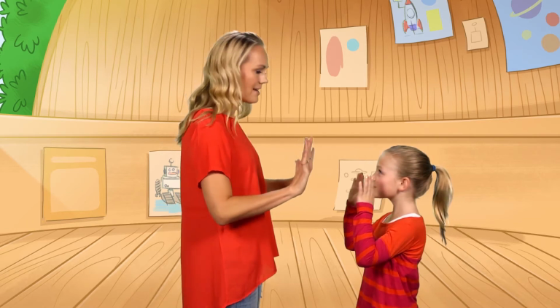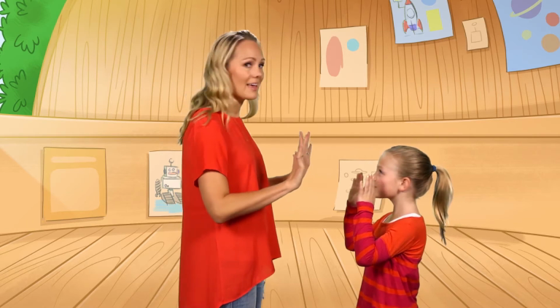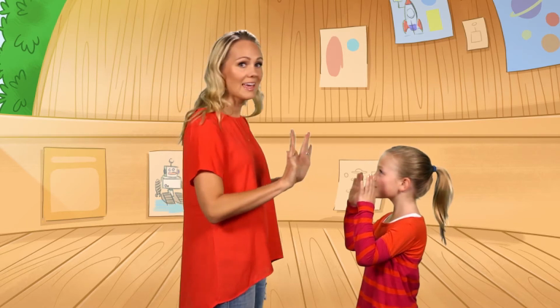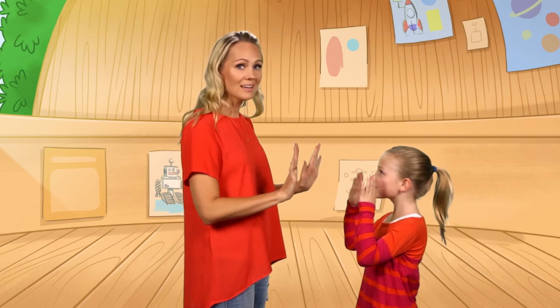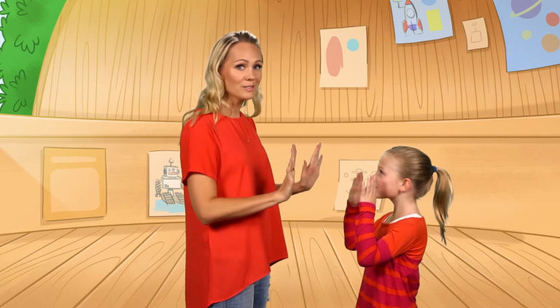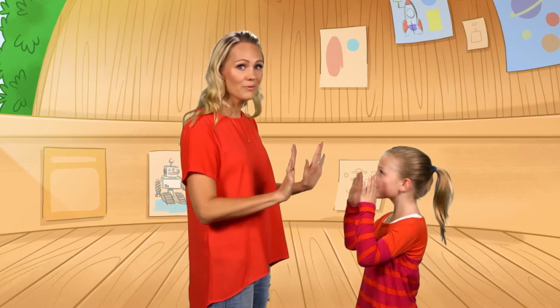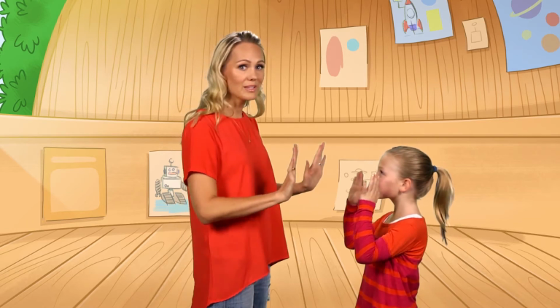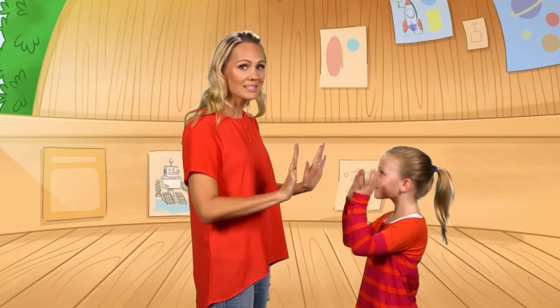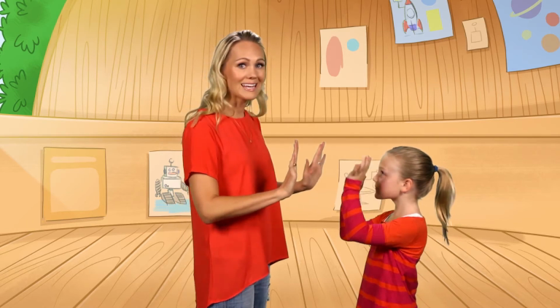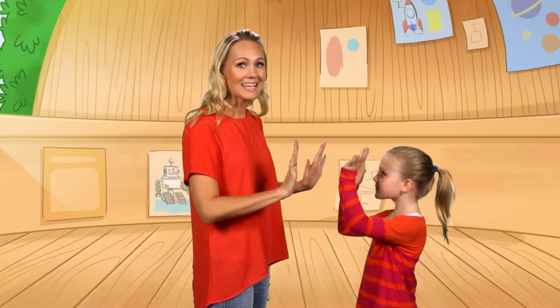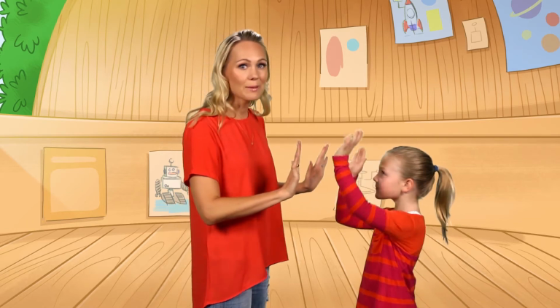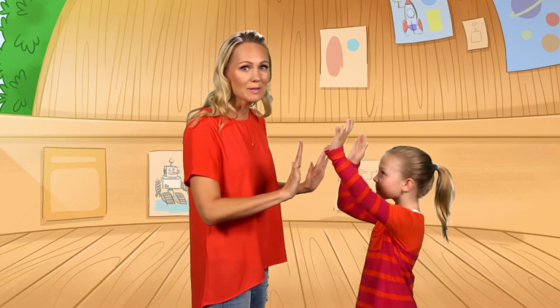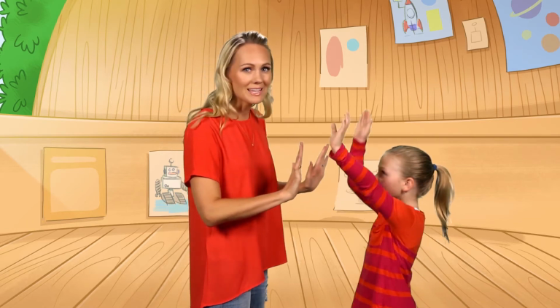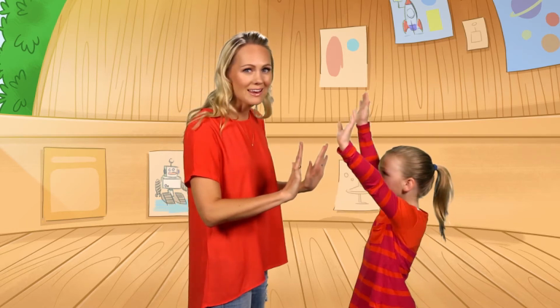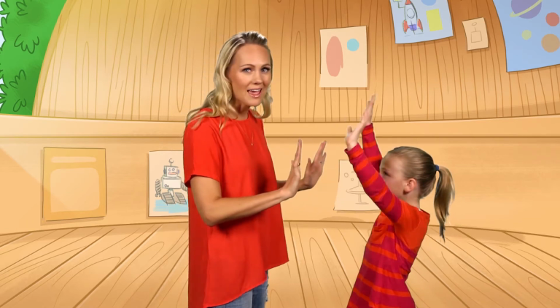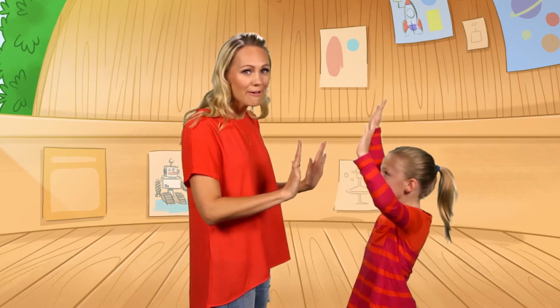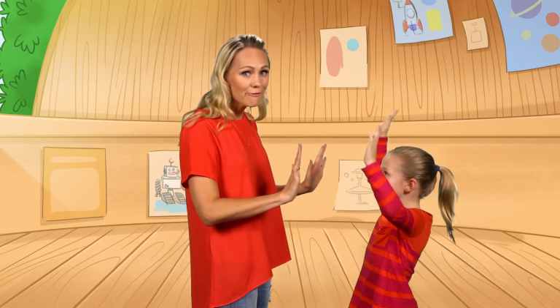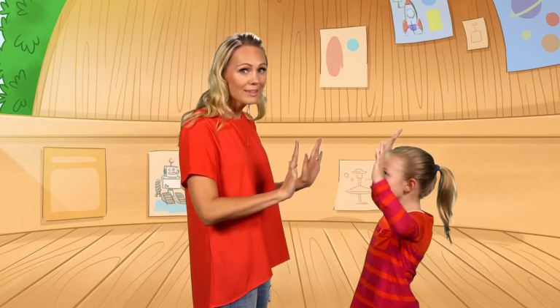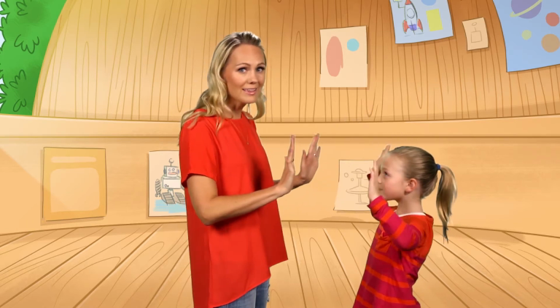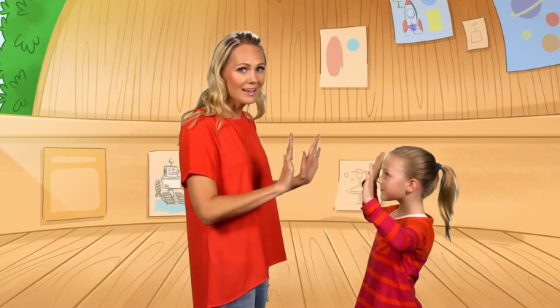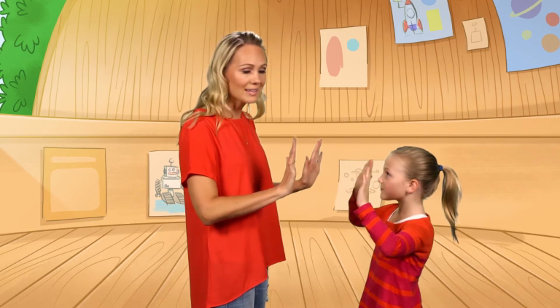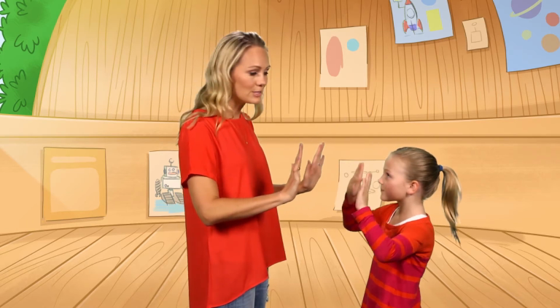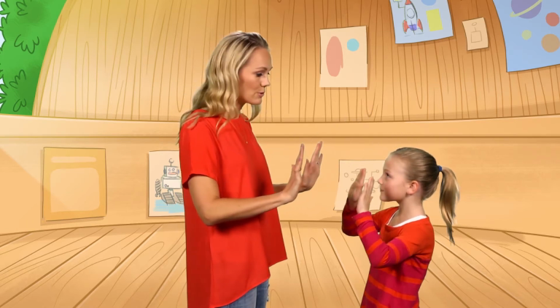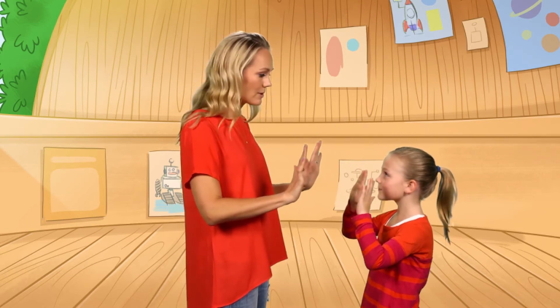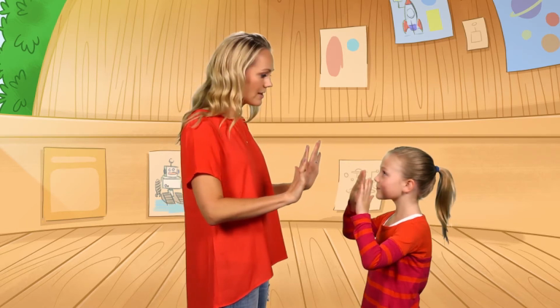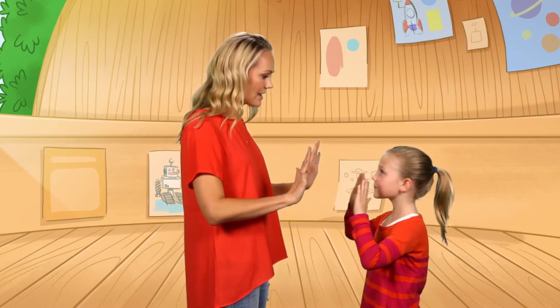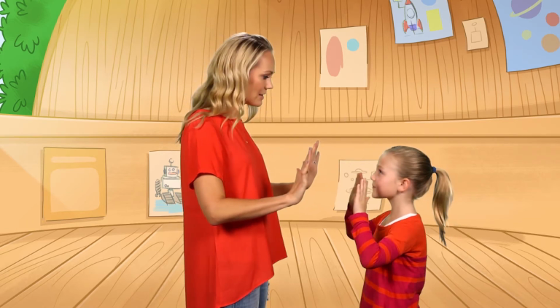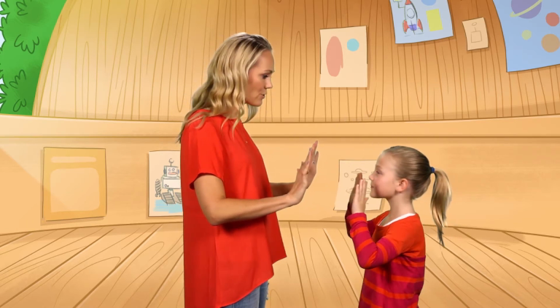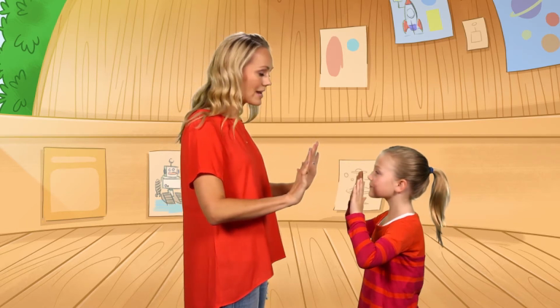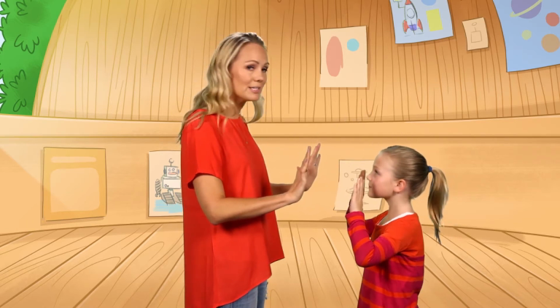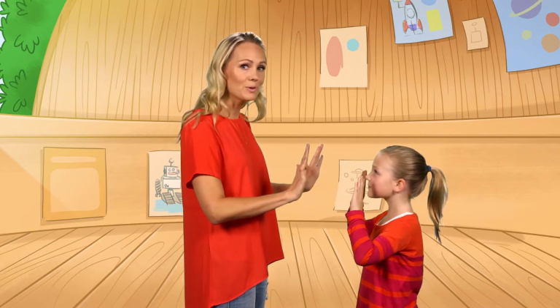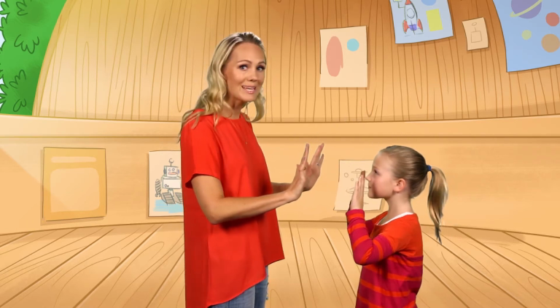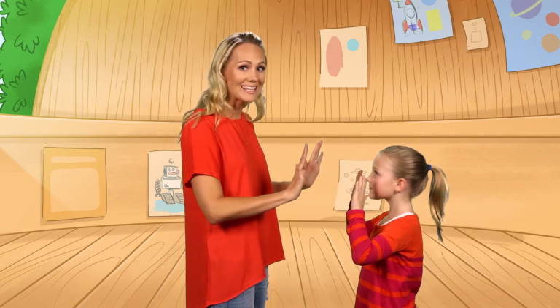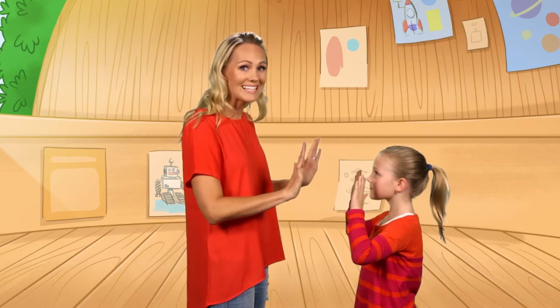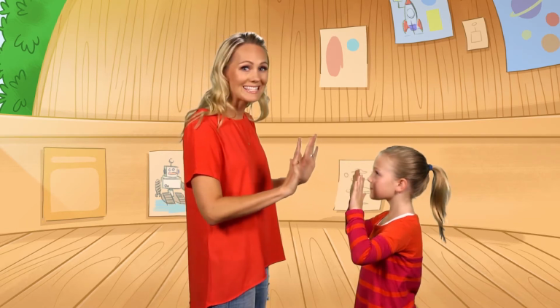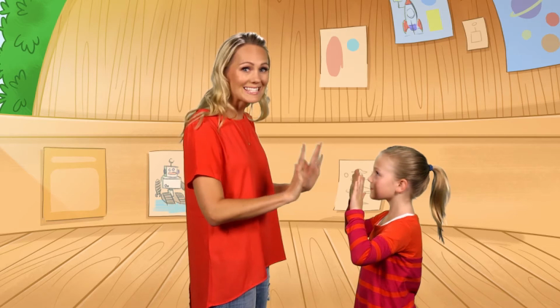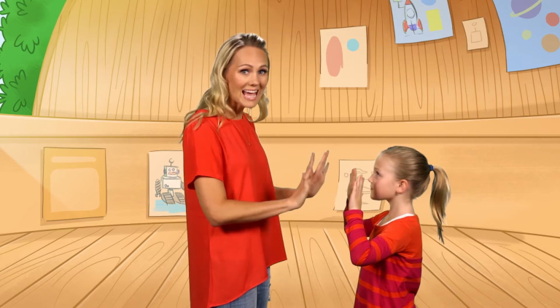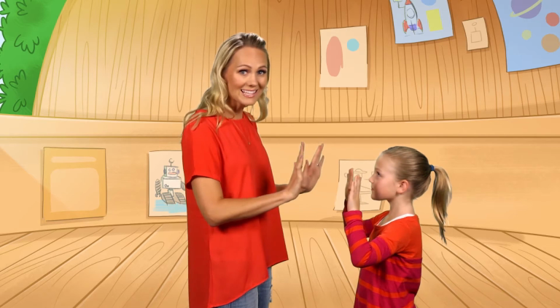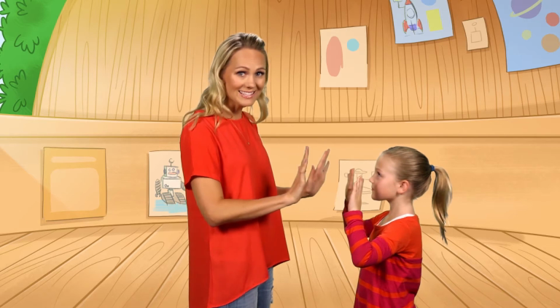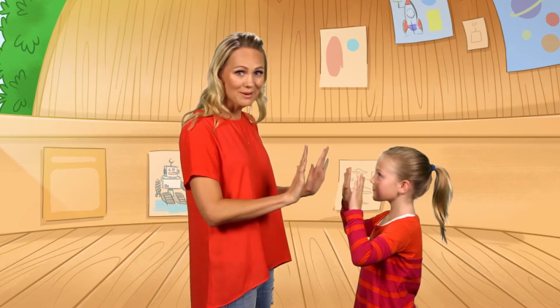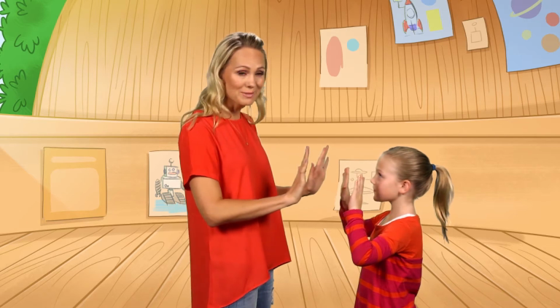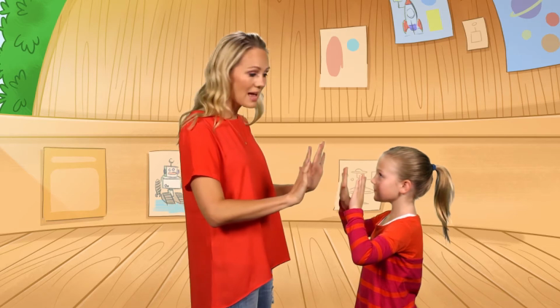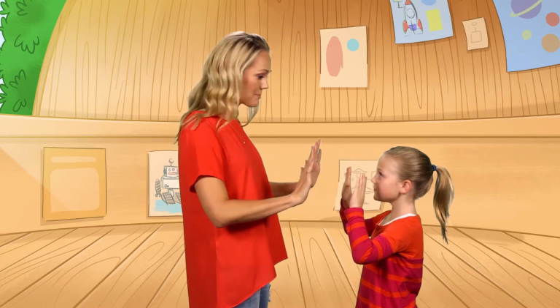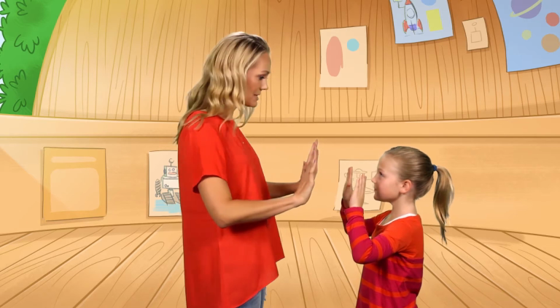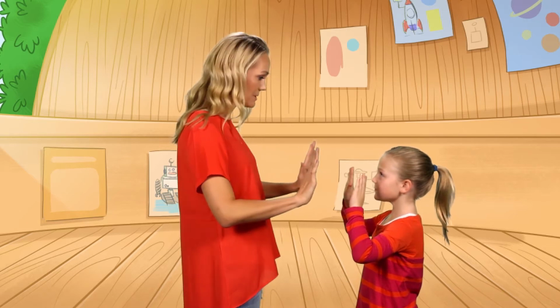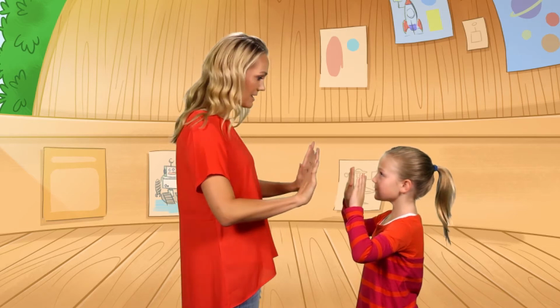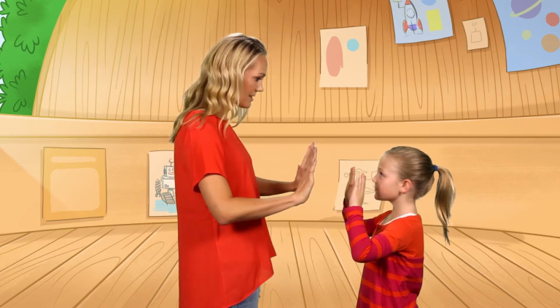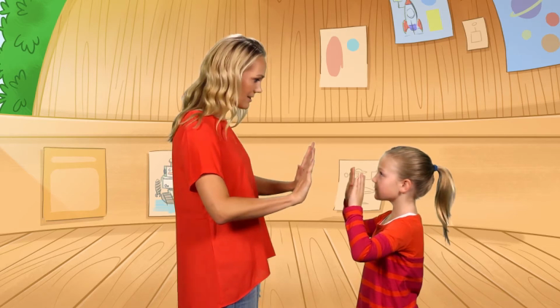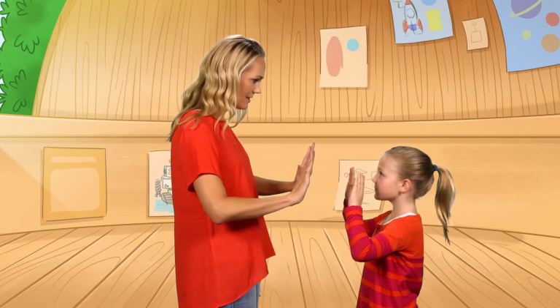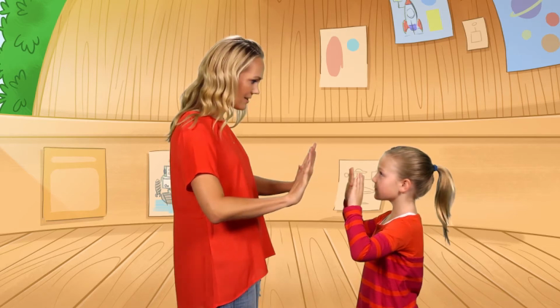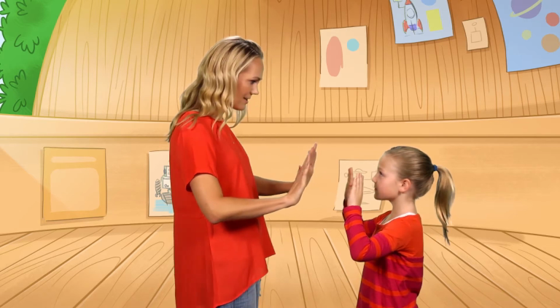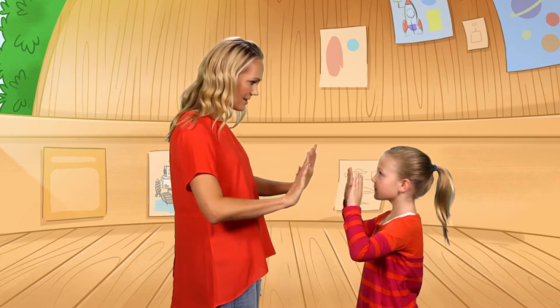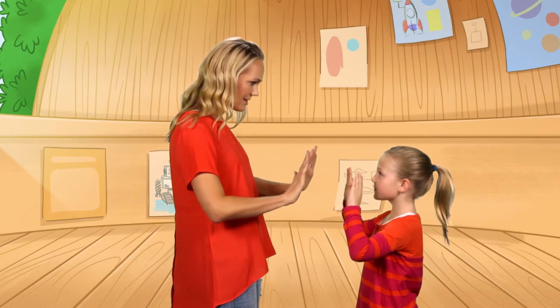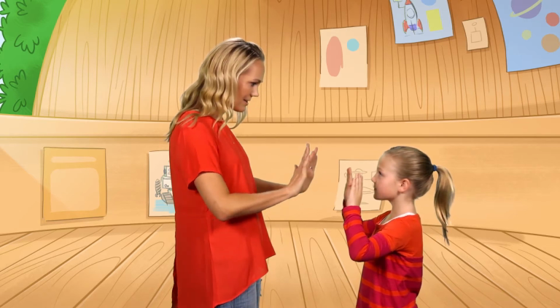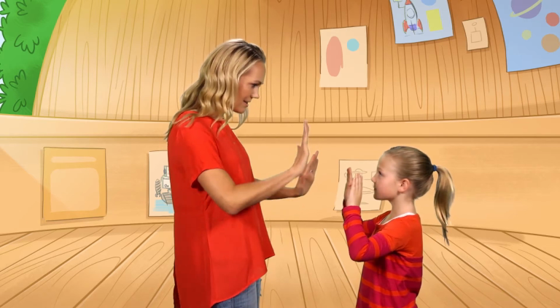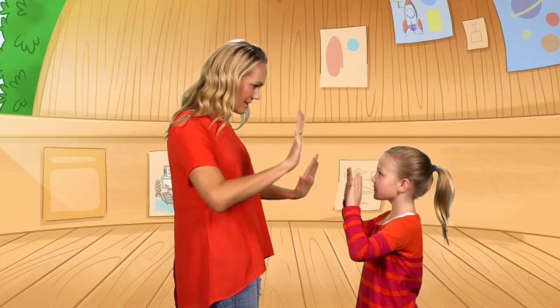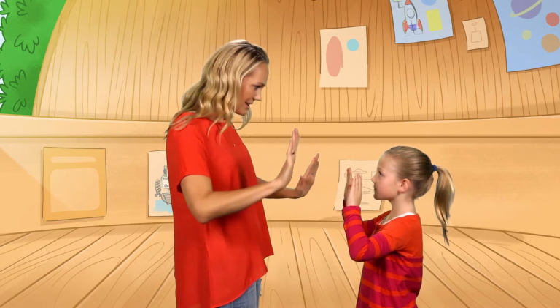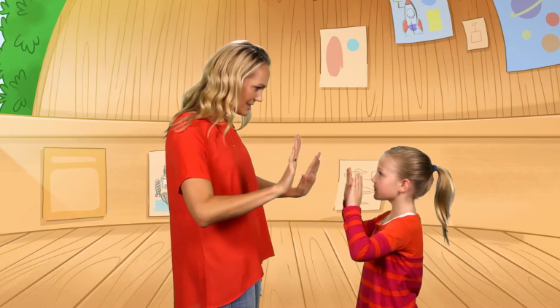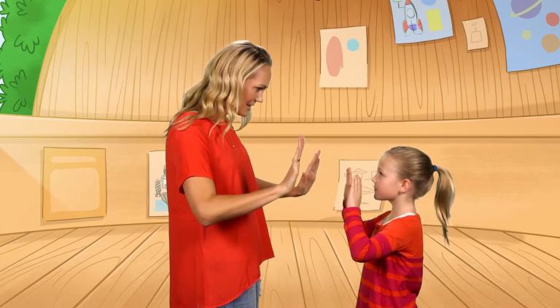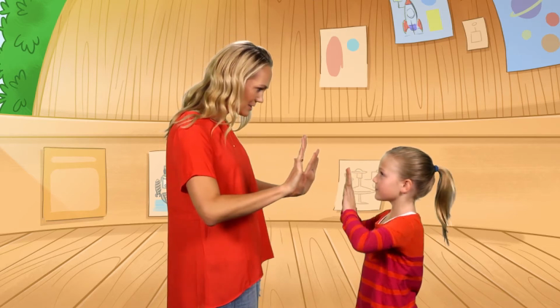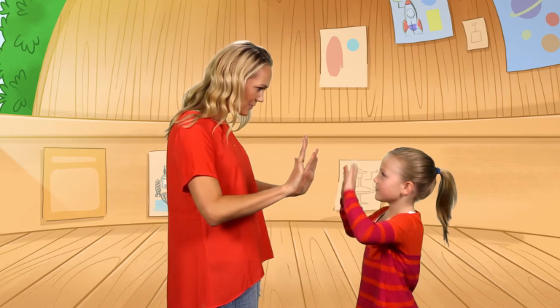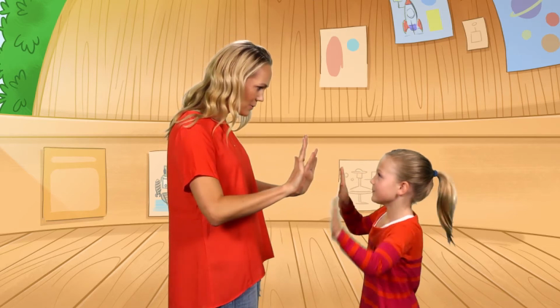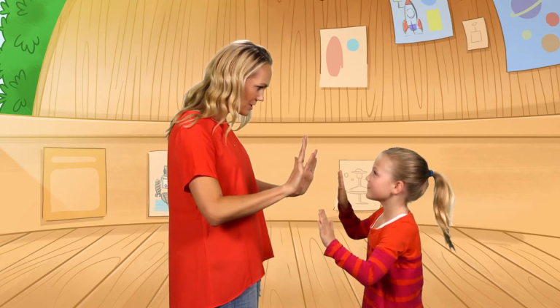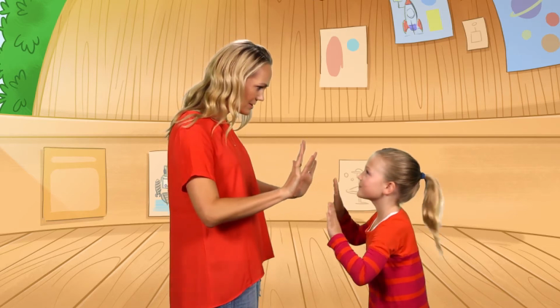Anna-Sophia is going to imitate everything I do and try to do it at the exact same time as me. It takes focus.